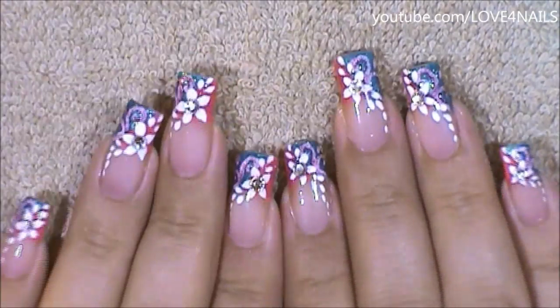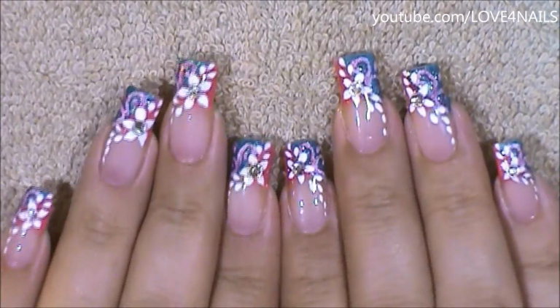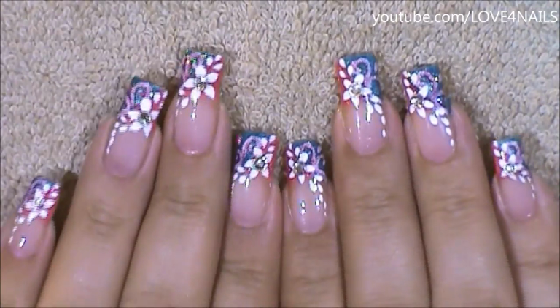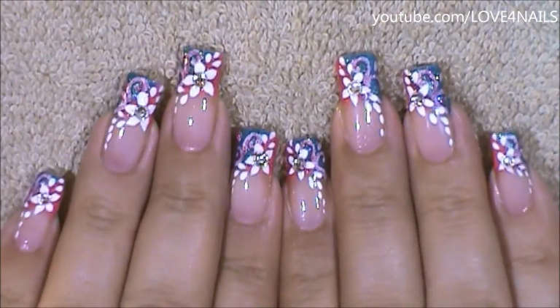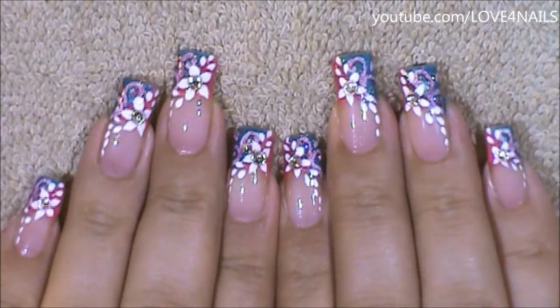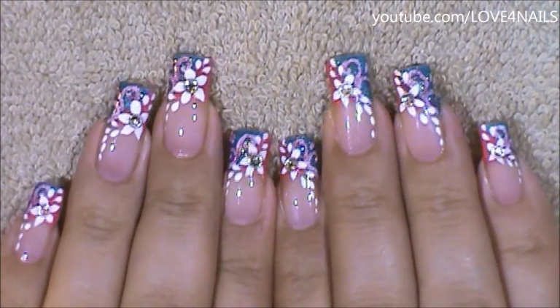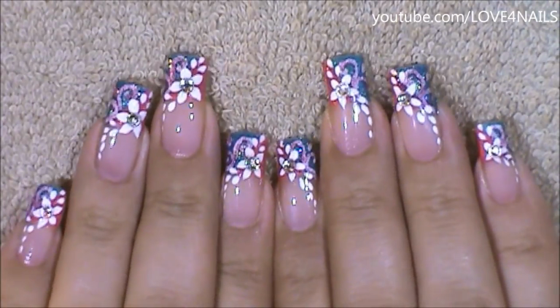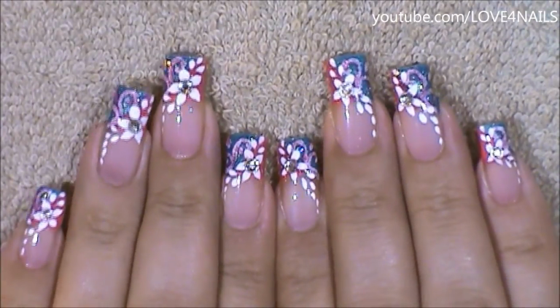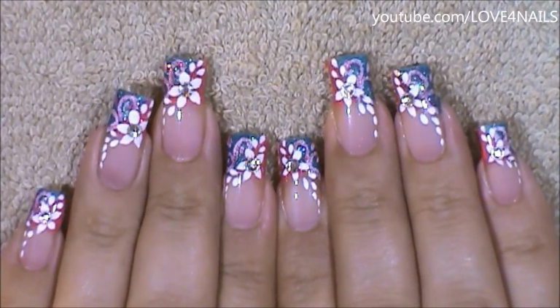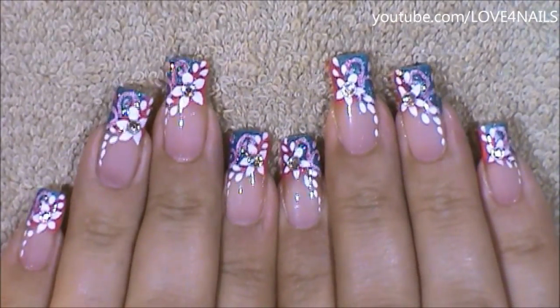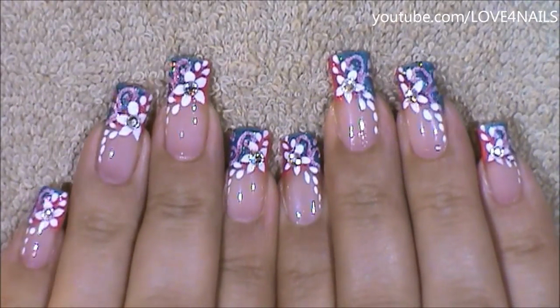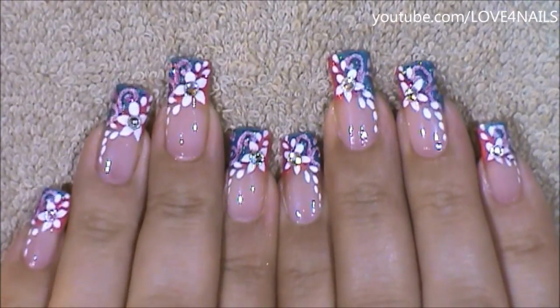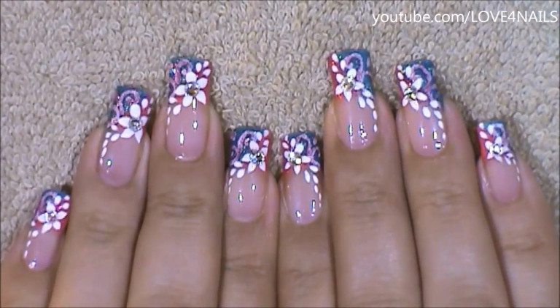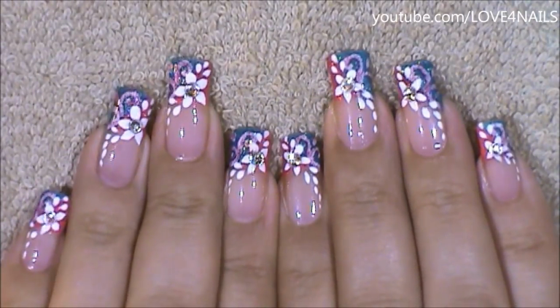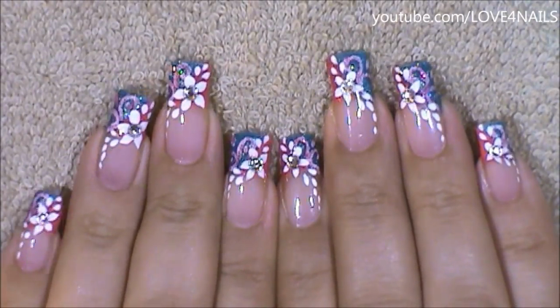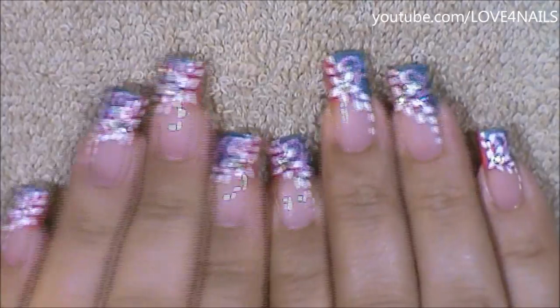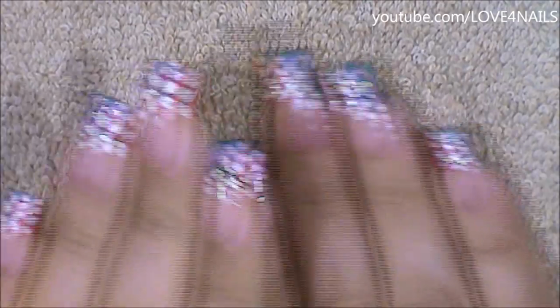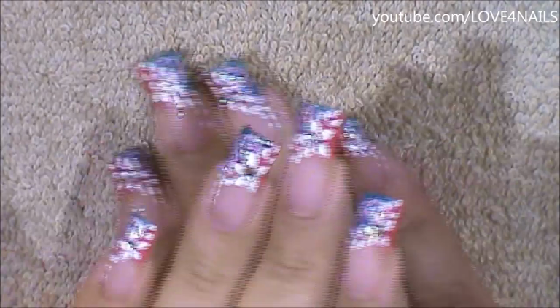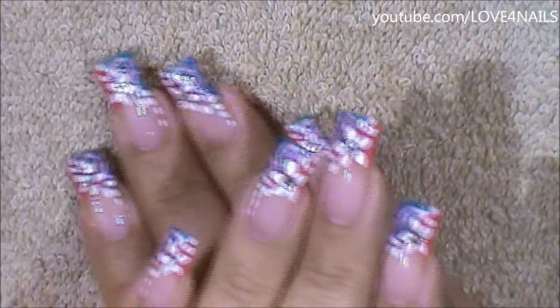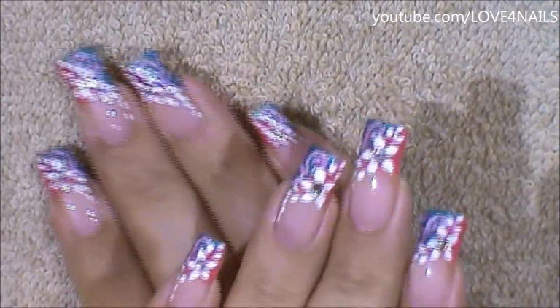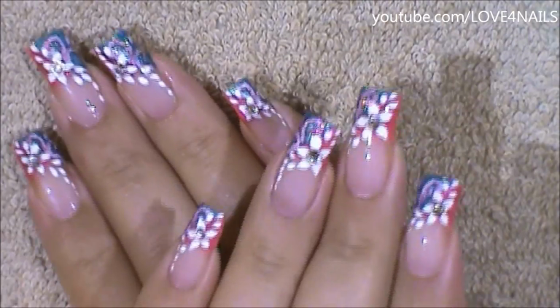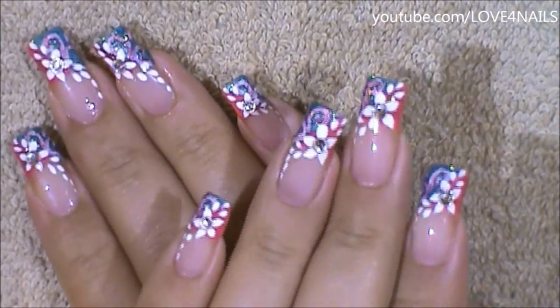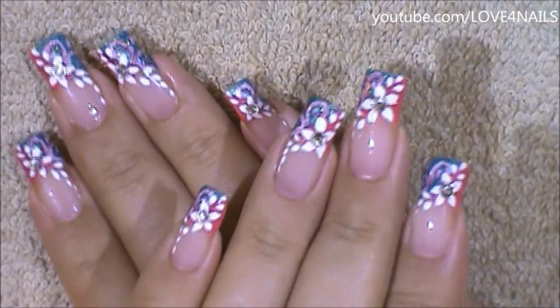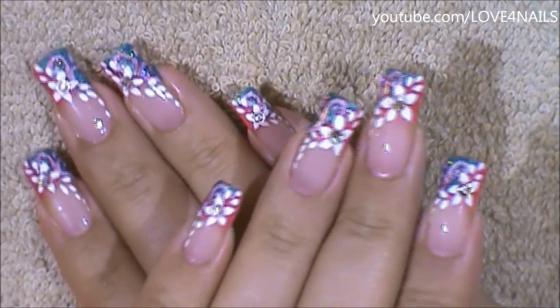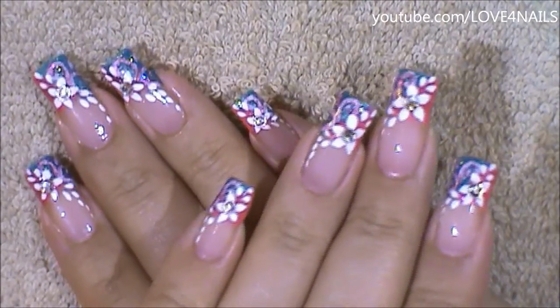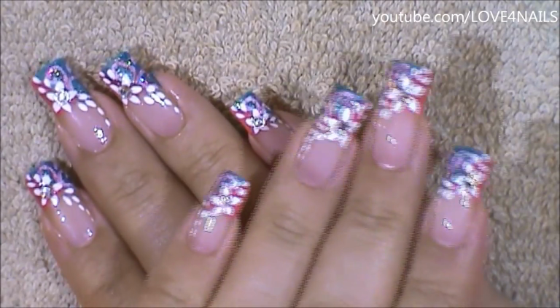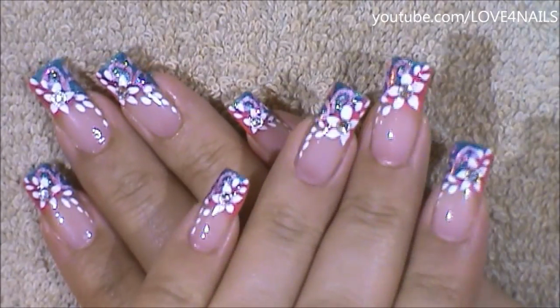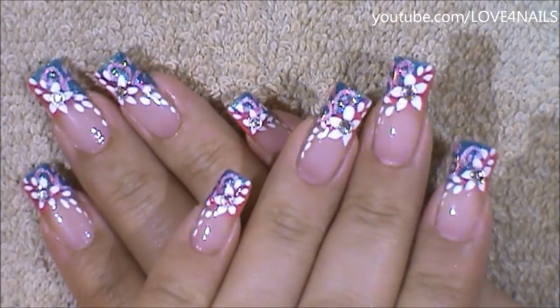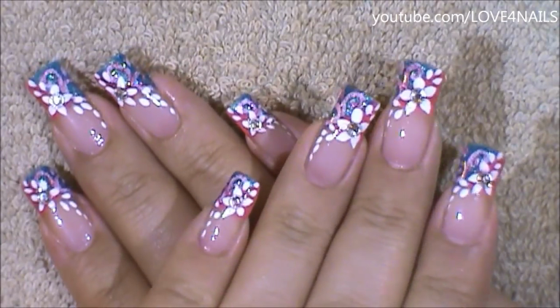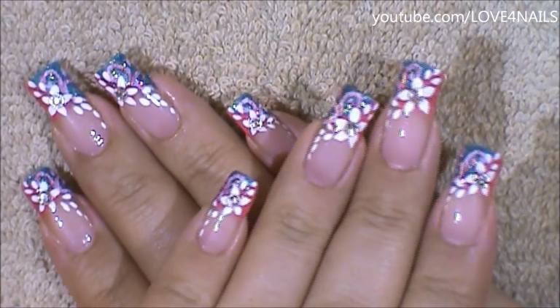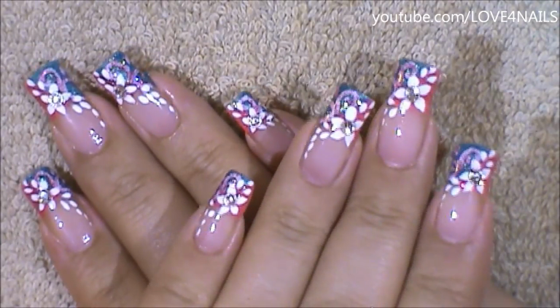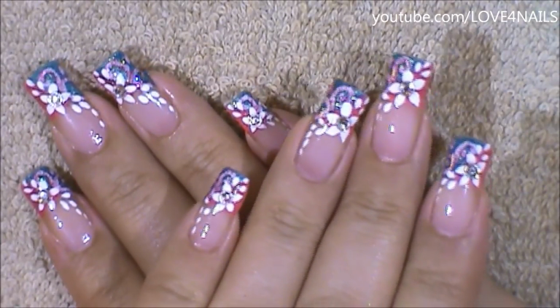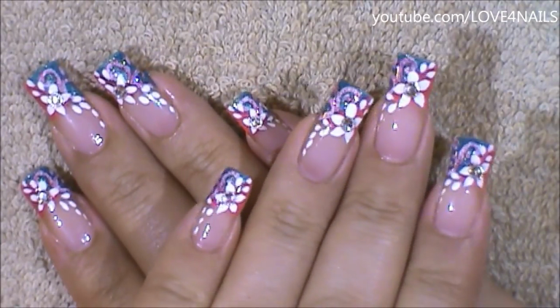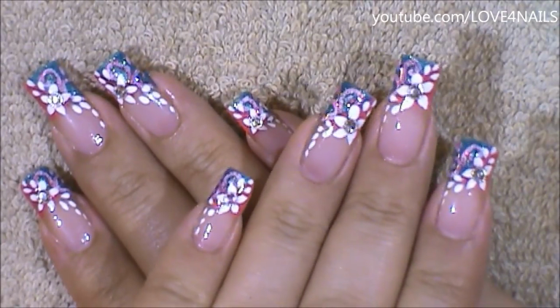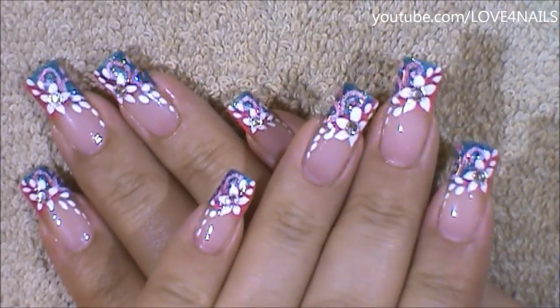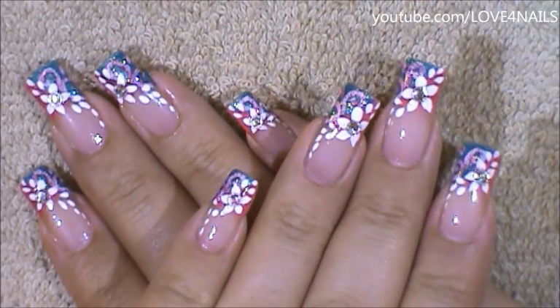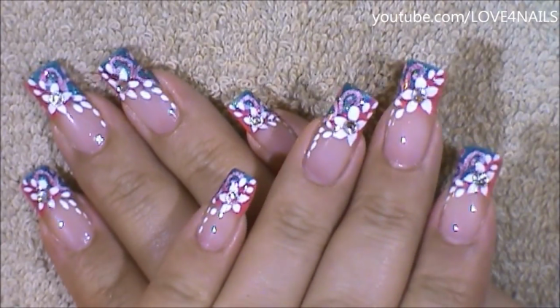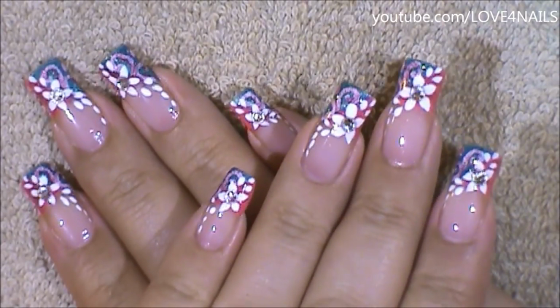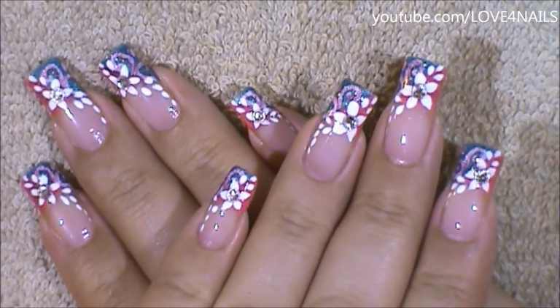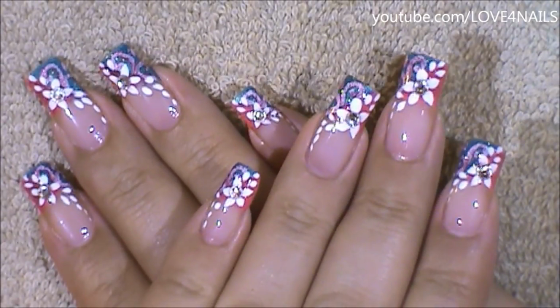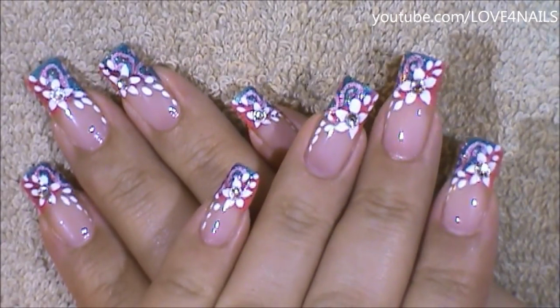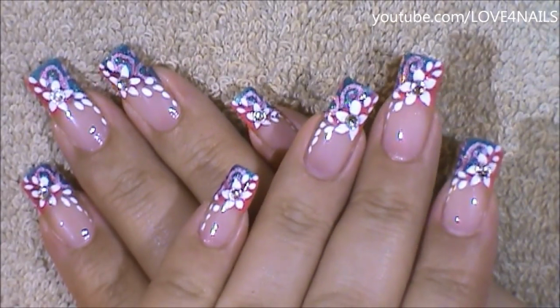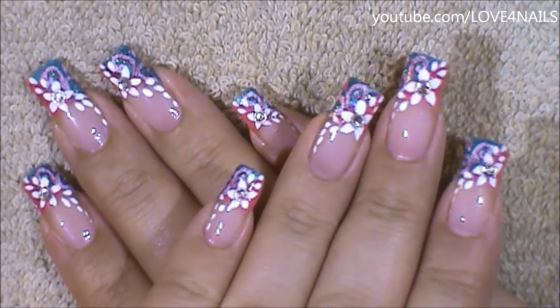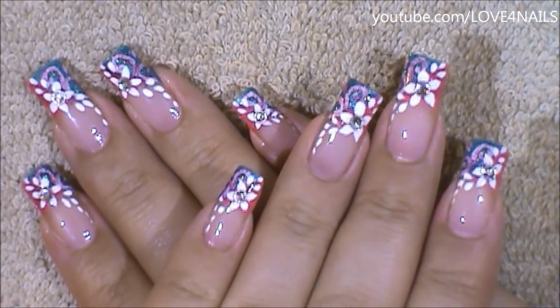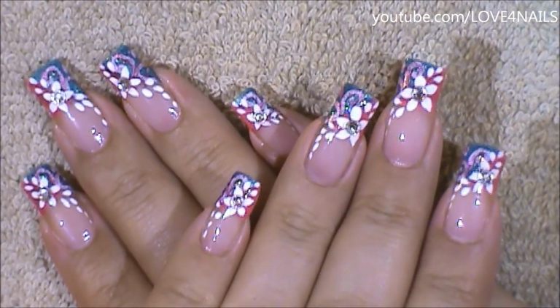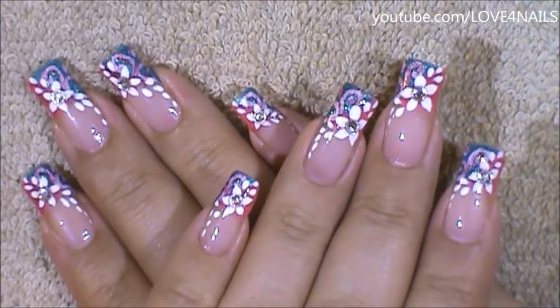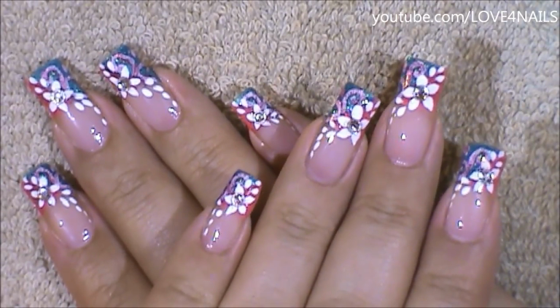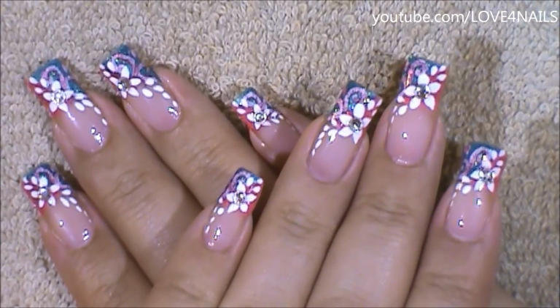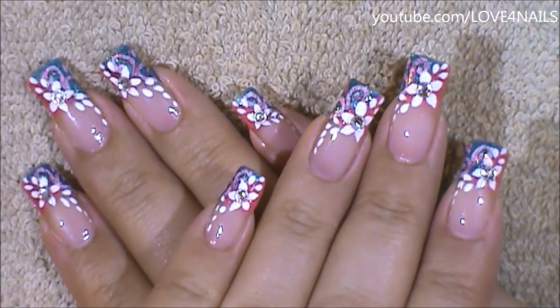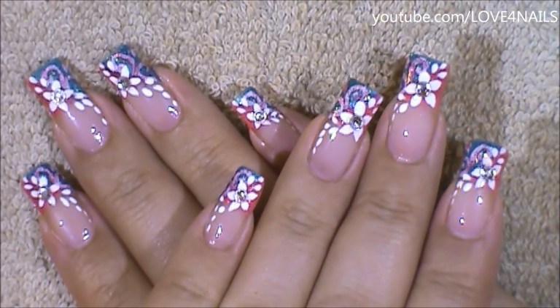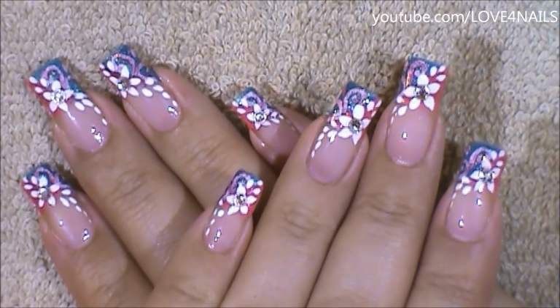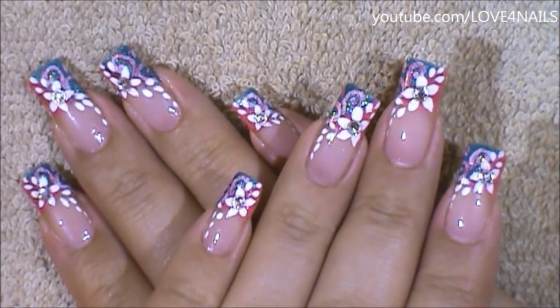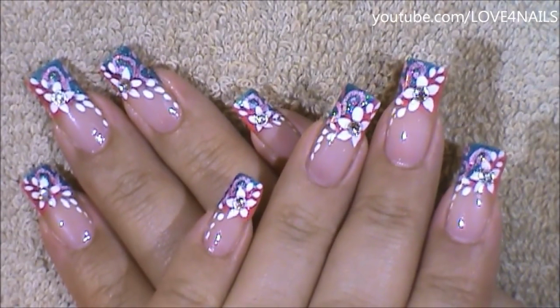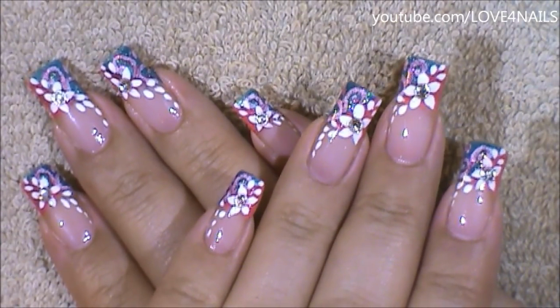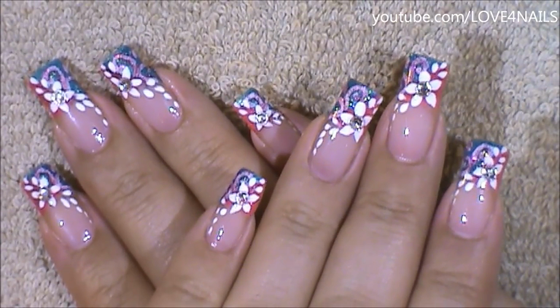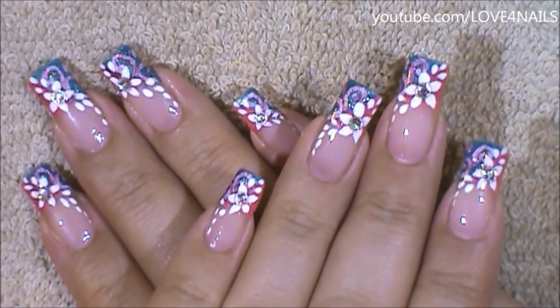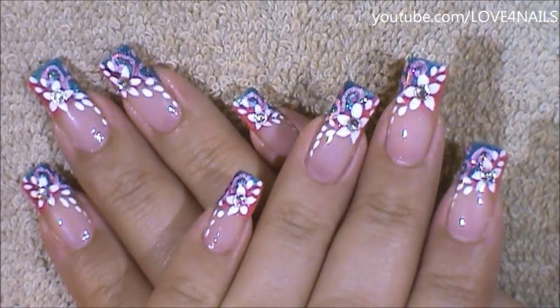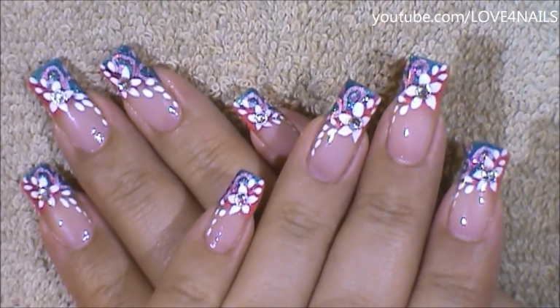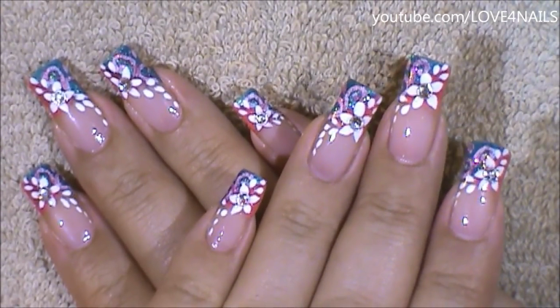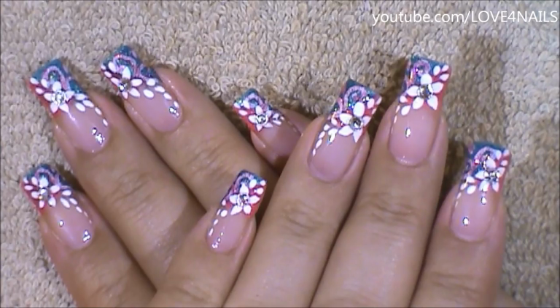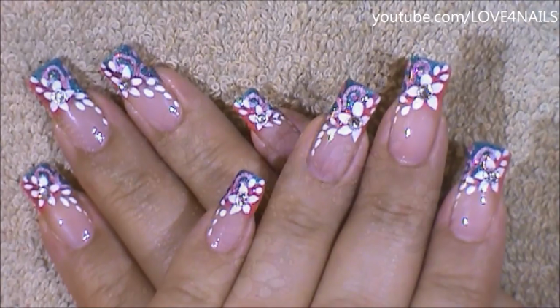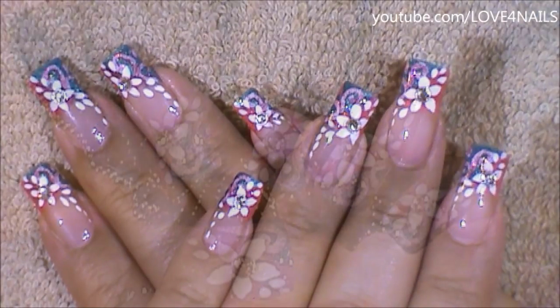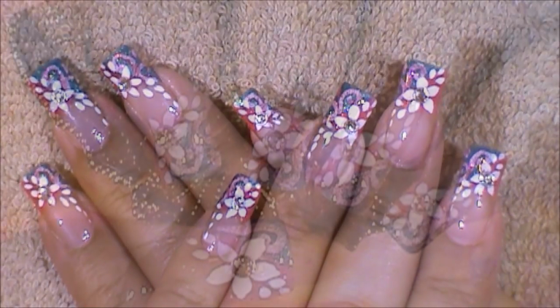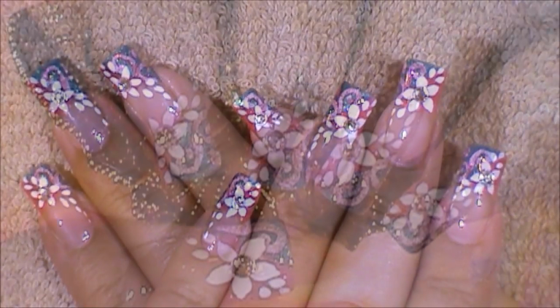I hope you guys enjoyed this tutorial. Try out this nail art design using your favorite colors. Be safe and I'll see you next time. Bye!